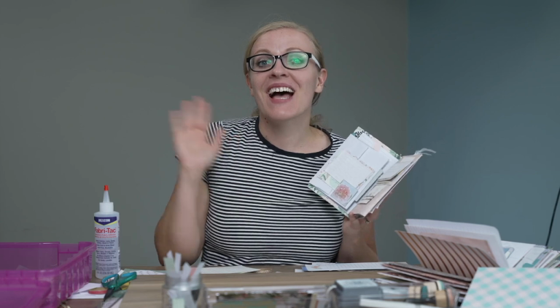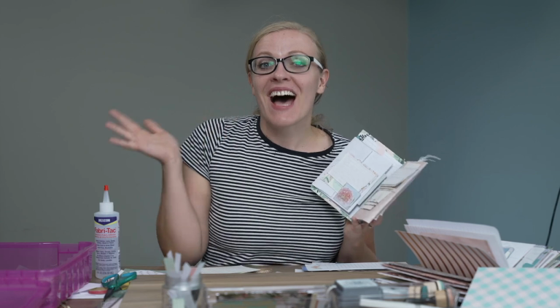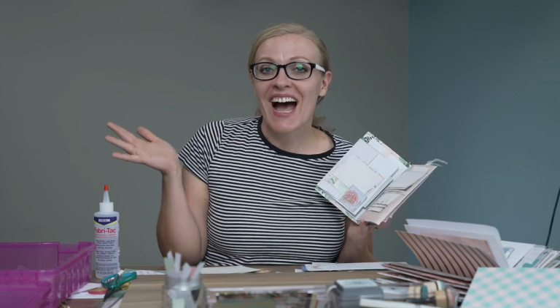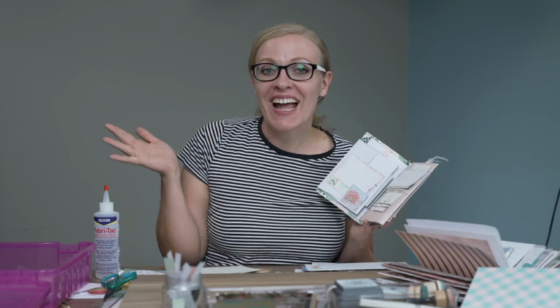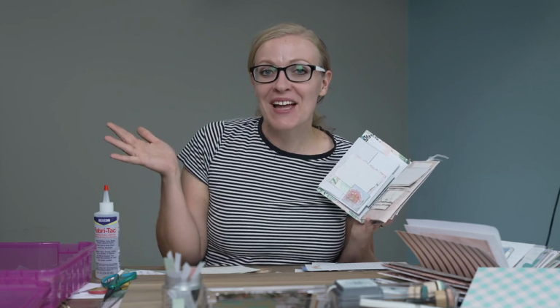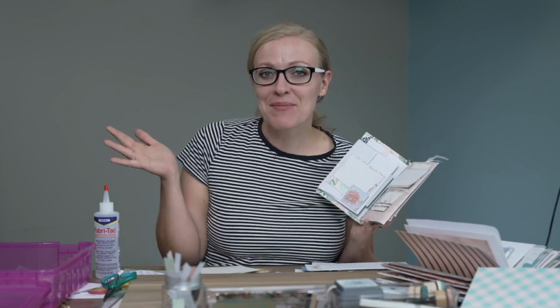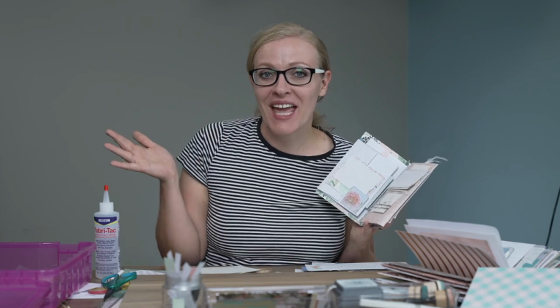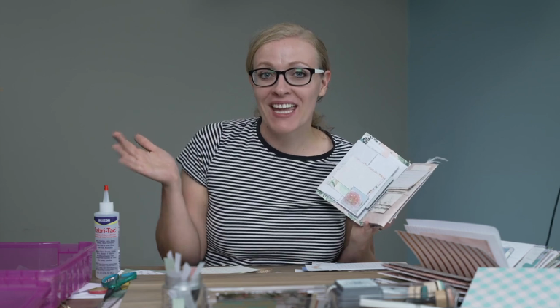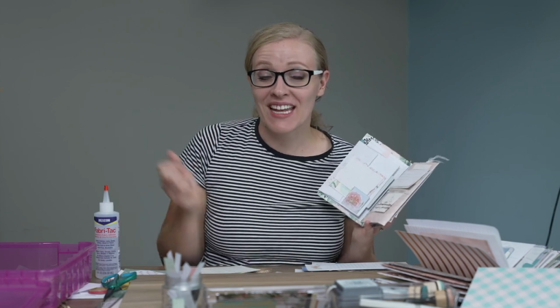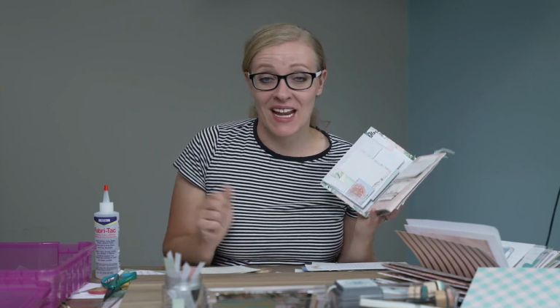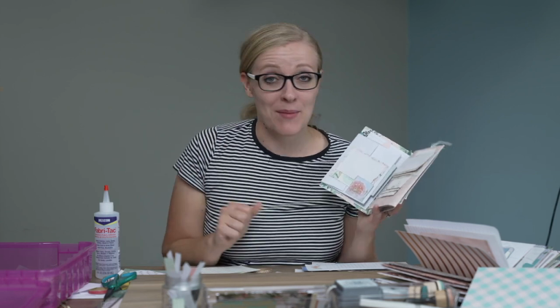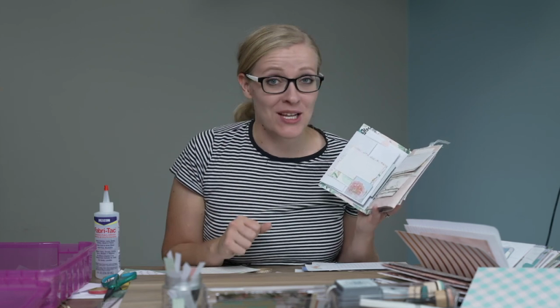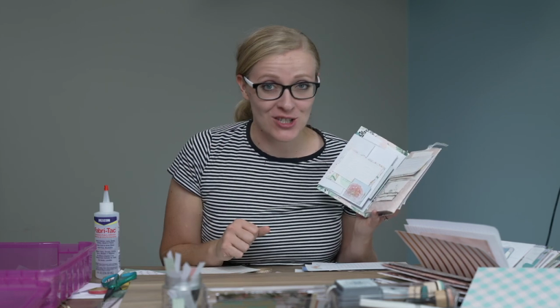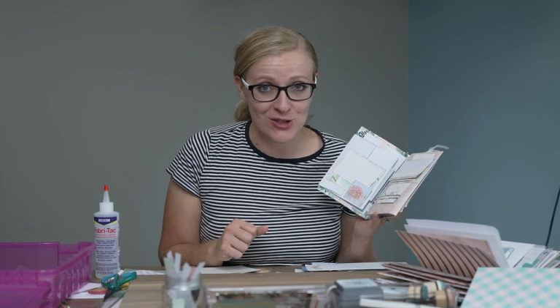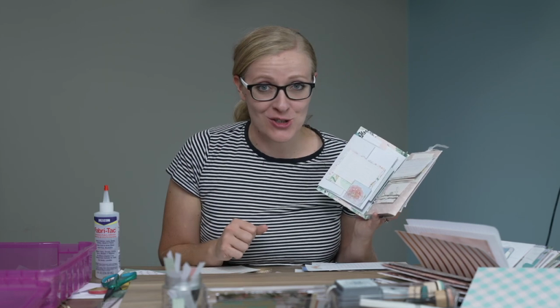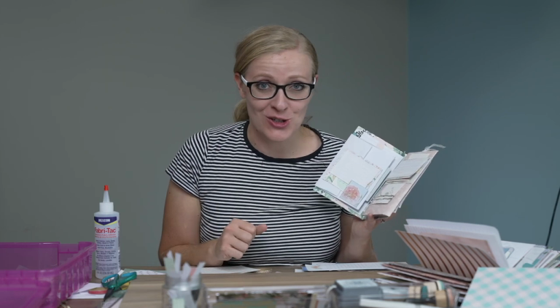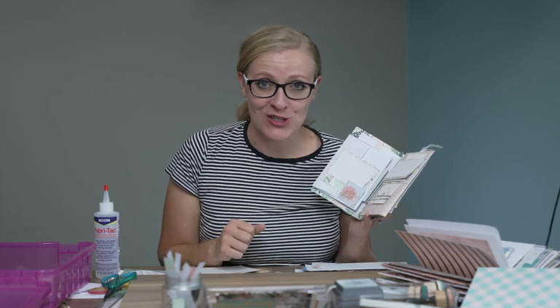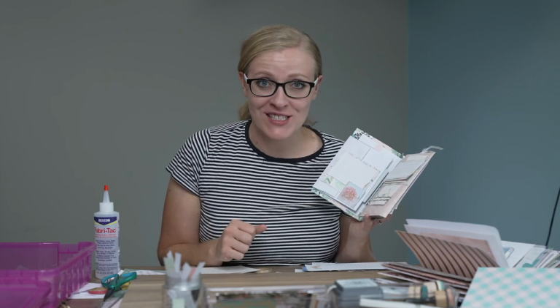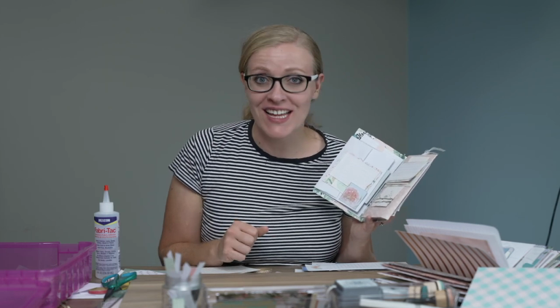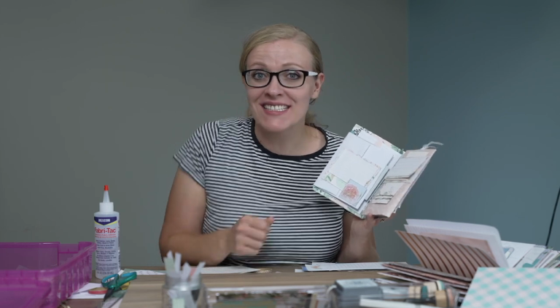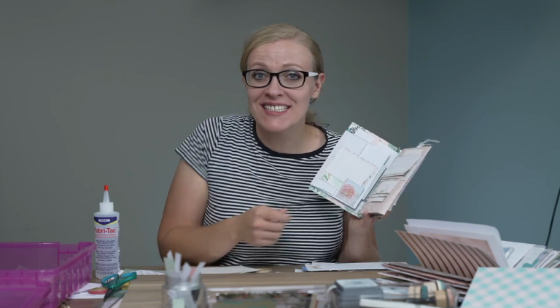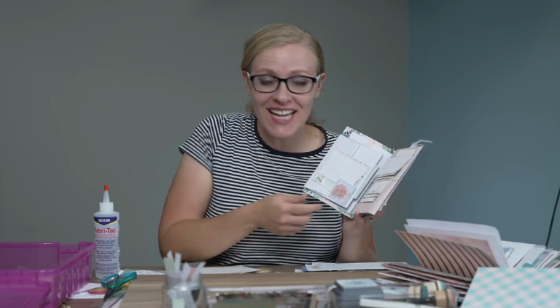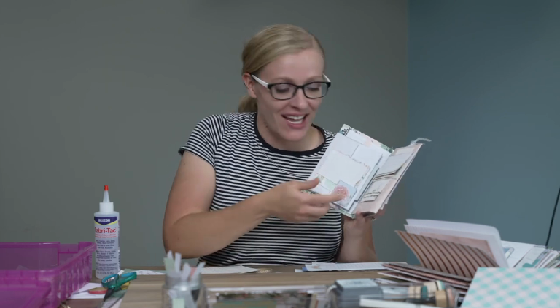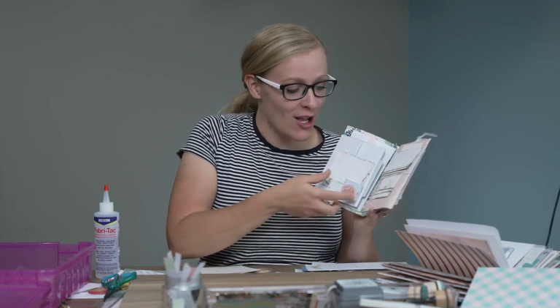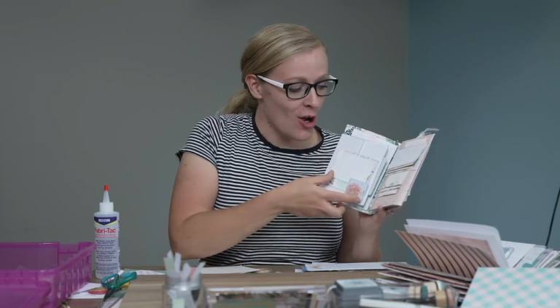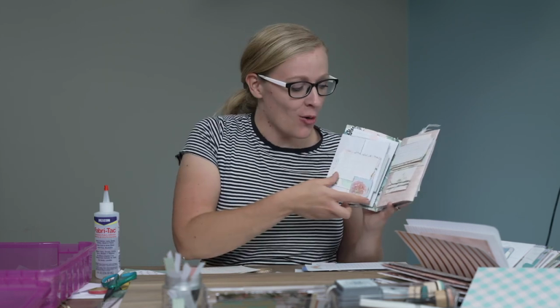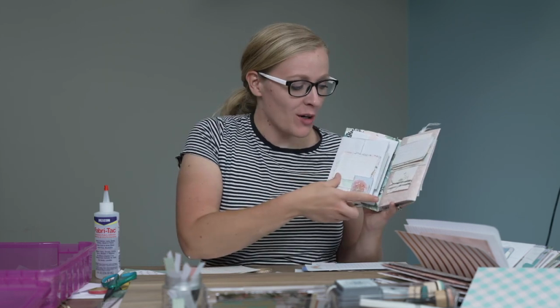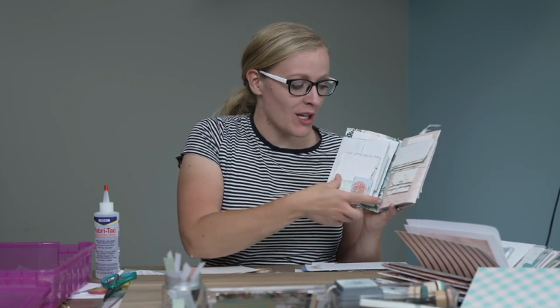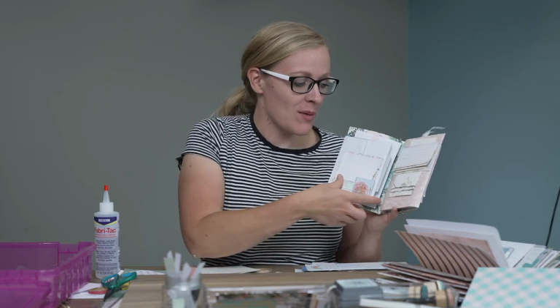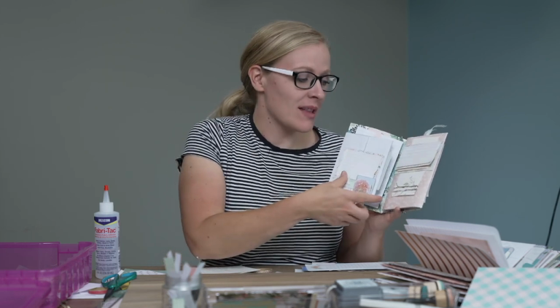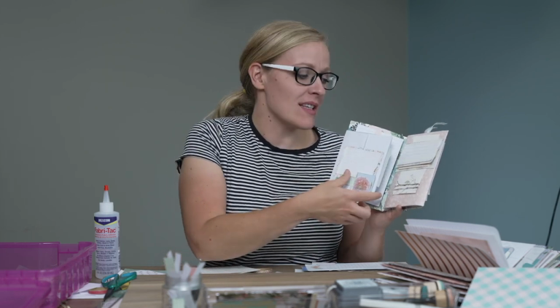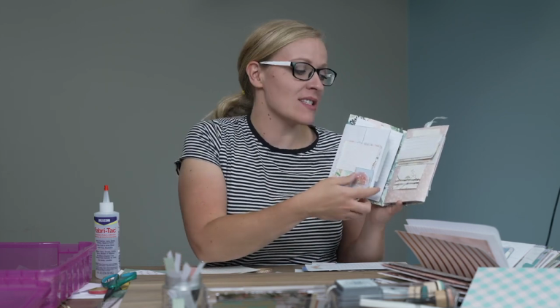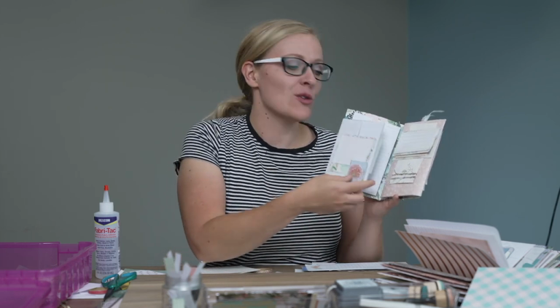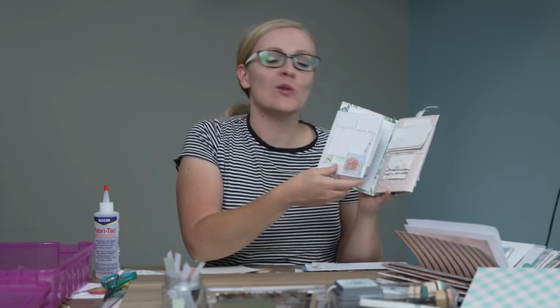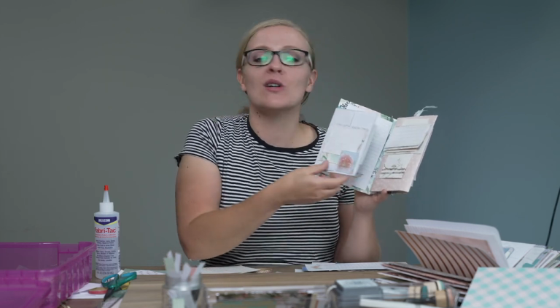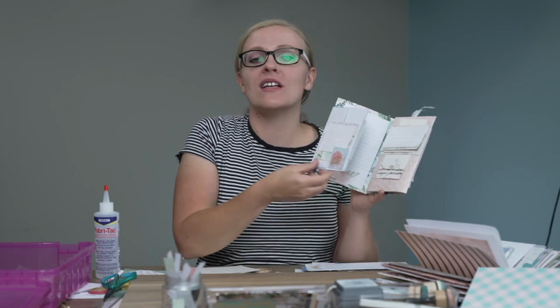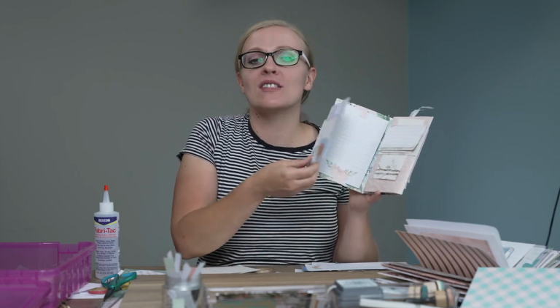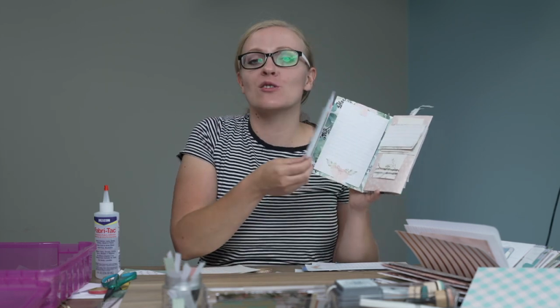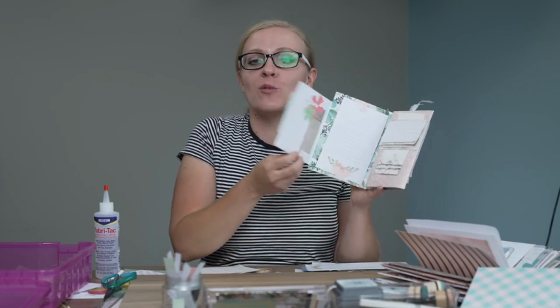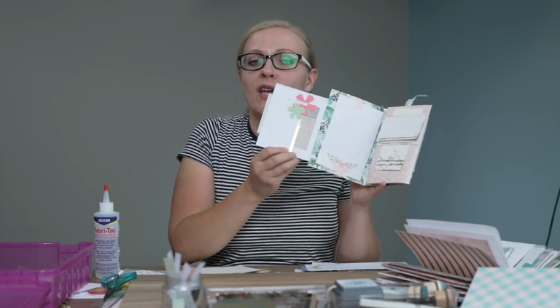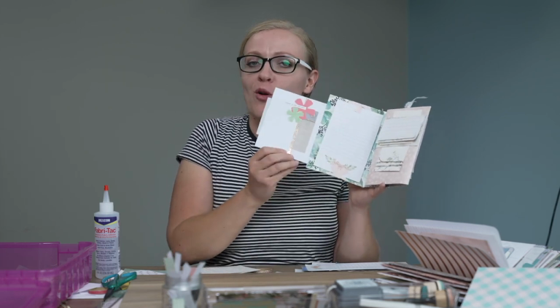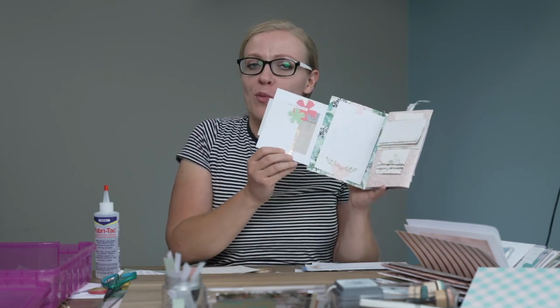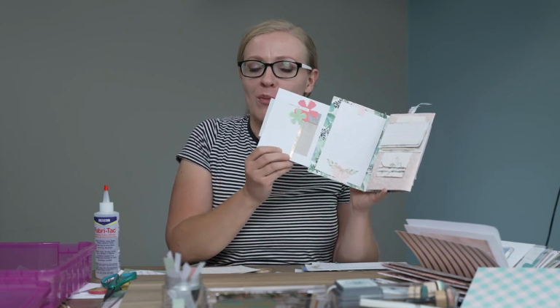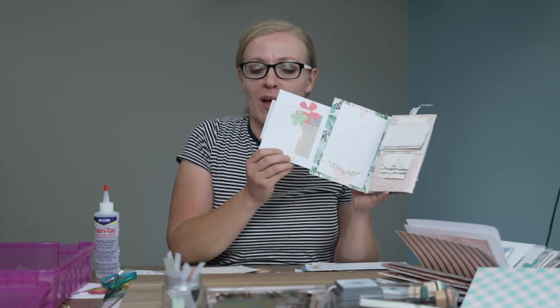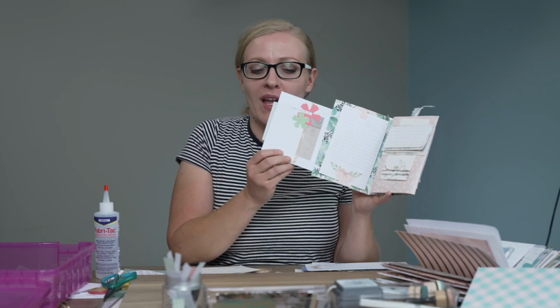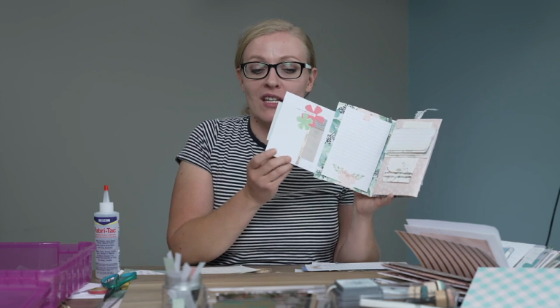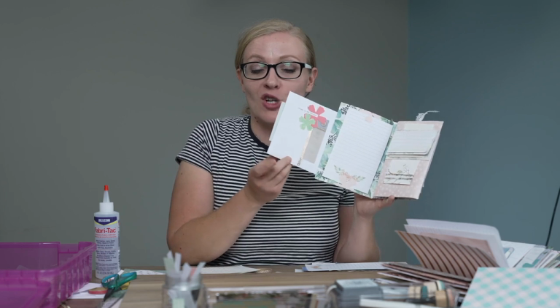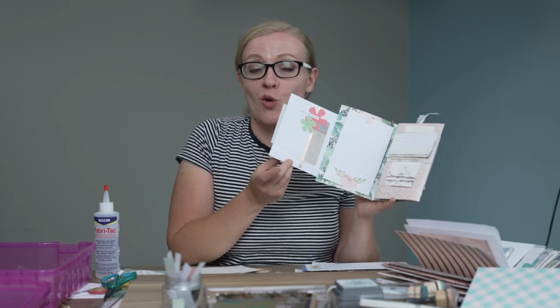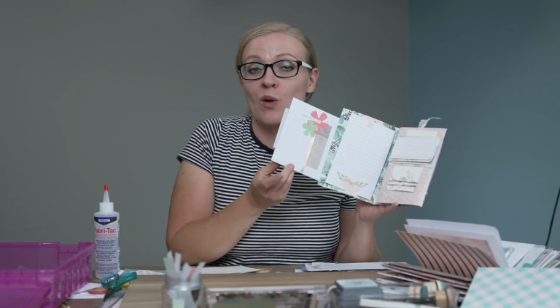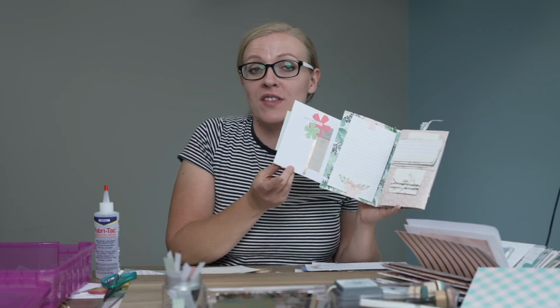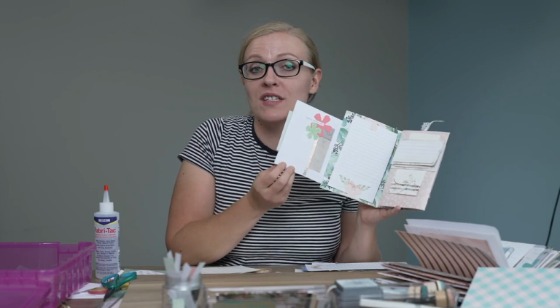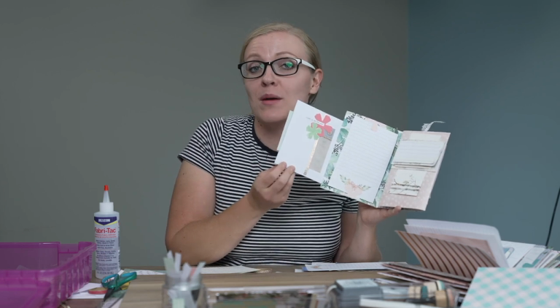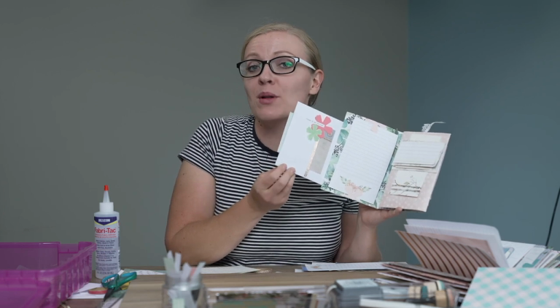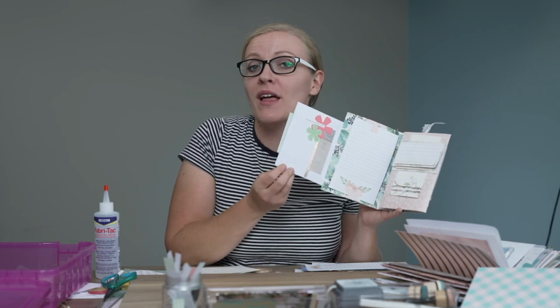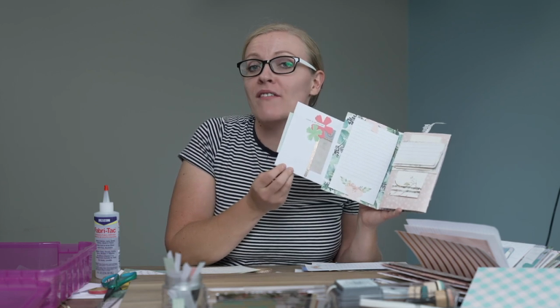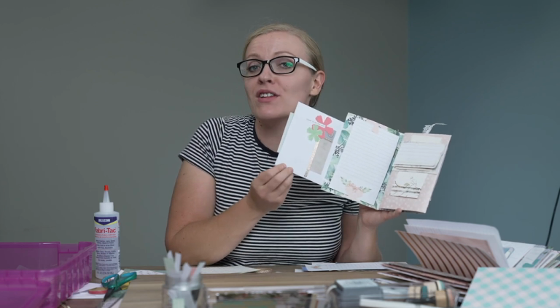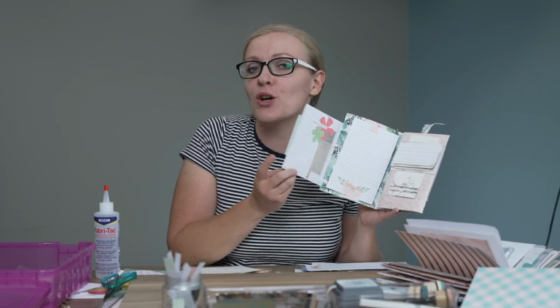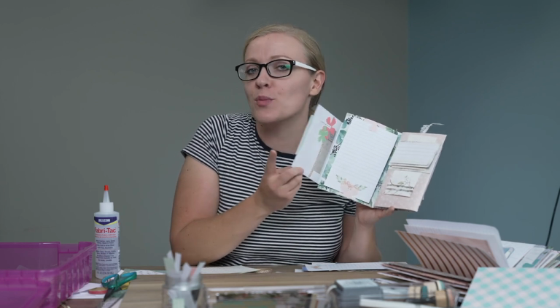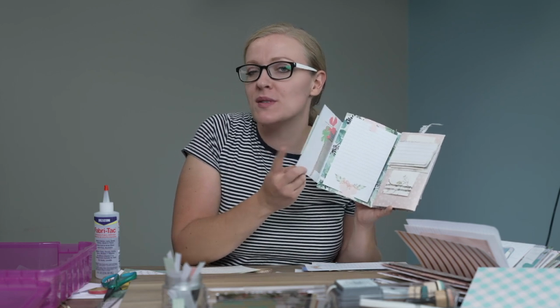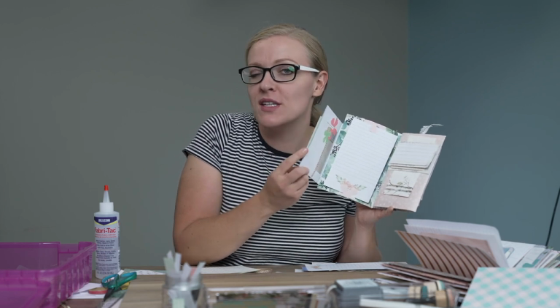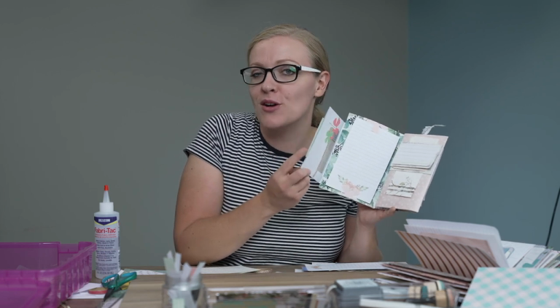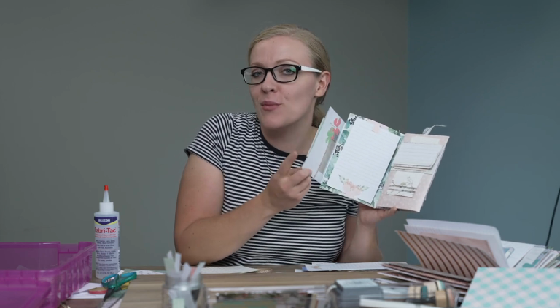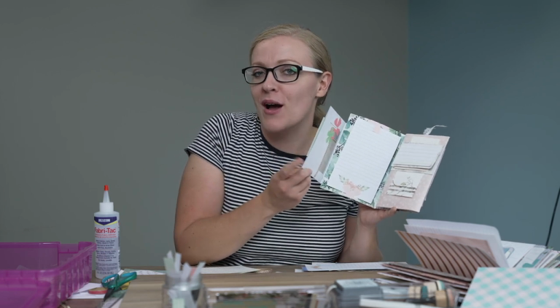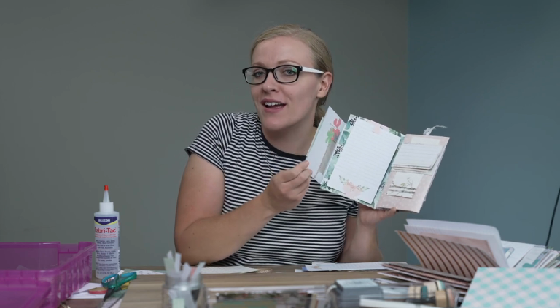Hi, I'm Kate and I make junk journals. Today we're going to make this cool swing open page with double envelope secret pocket.